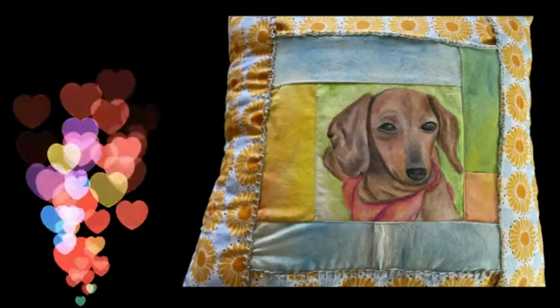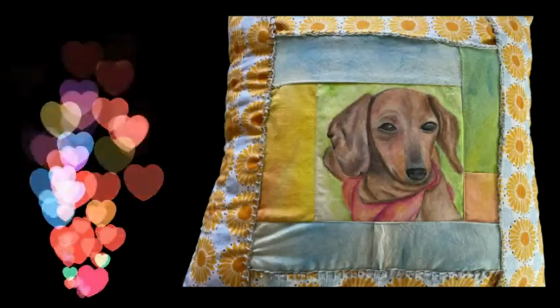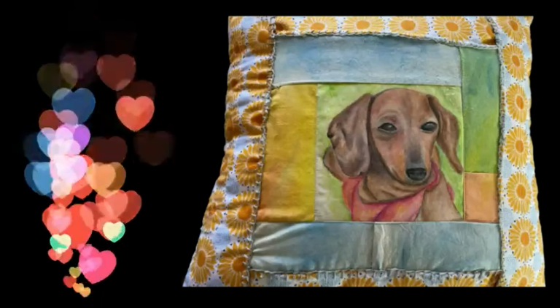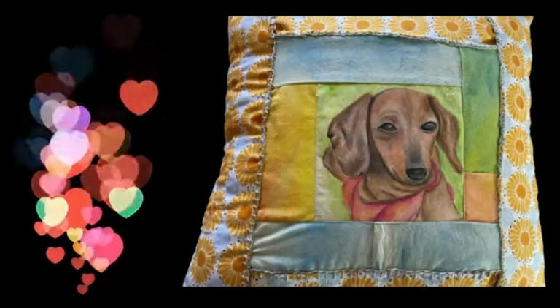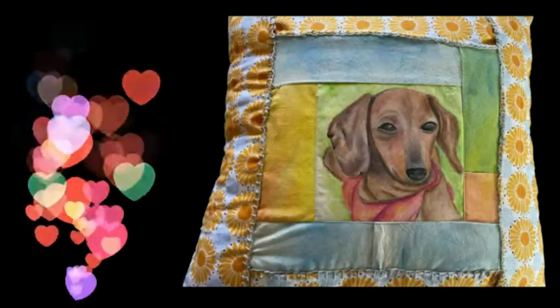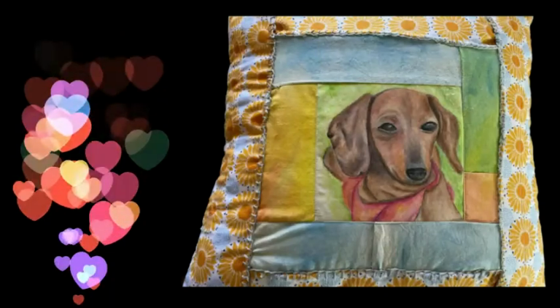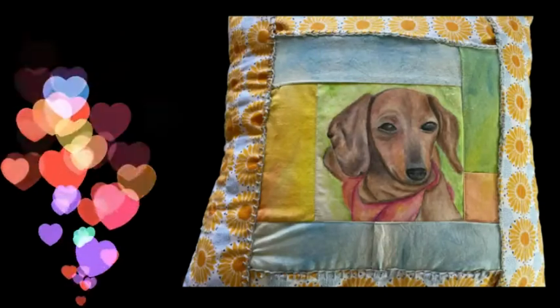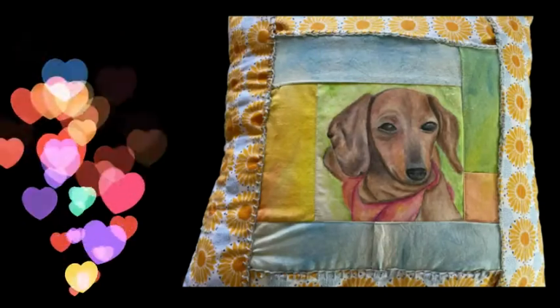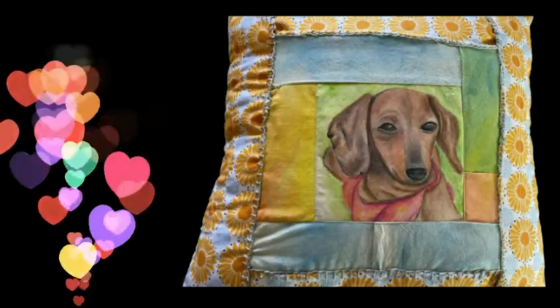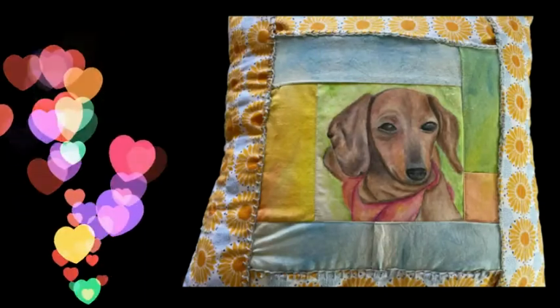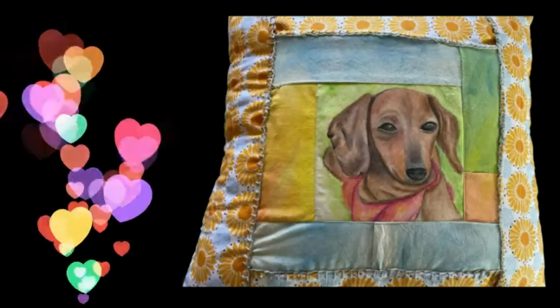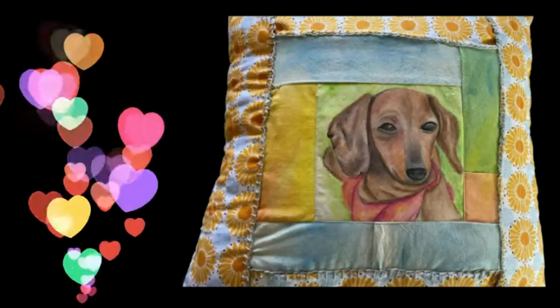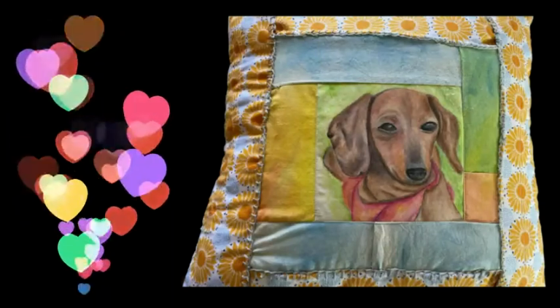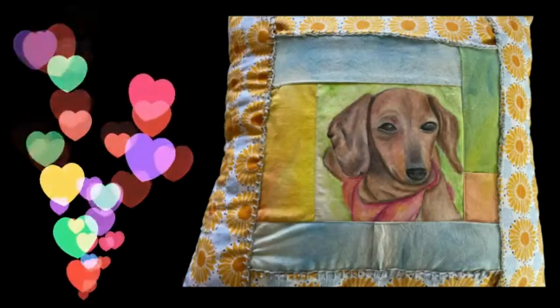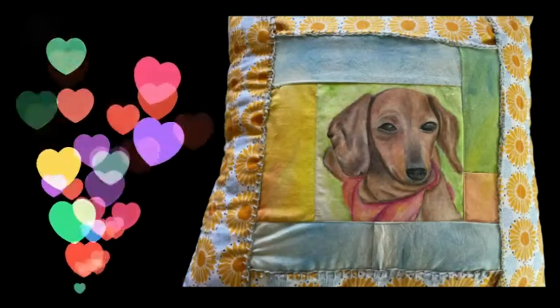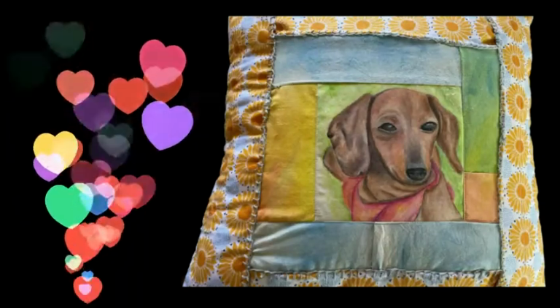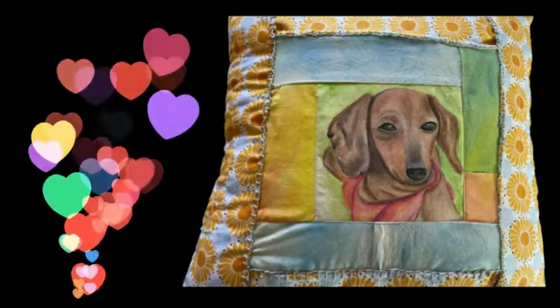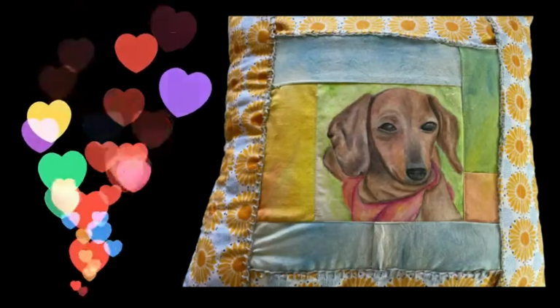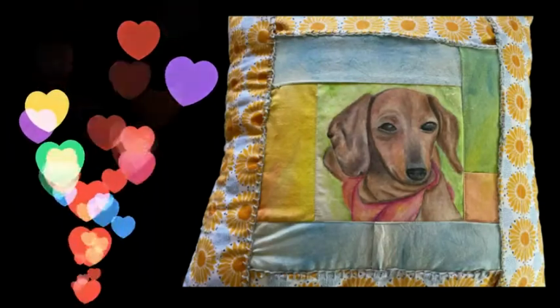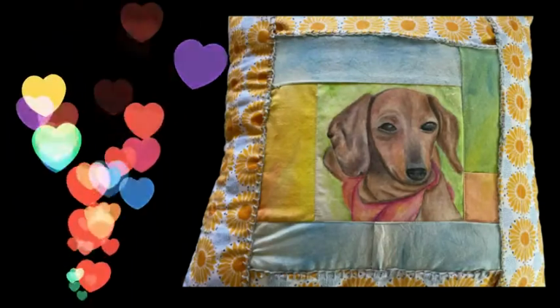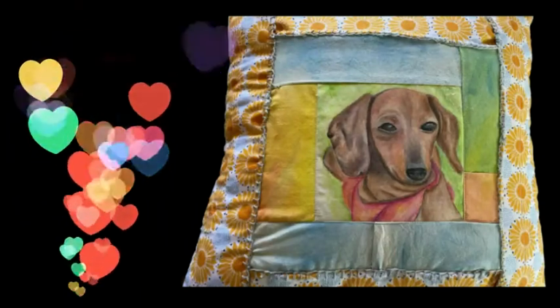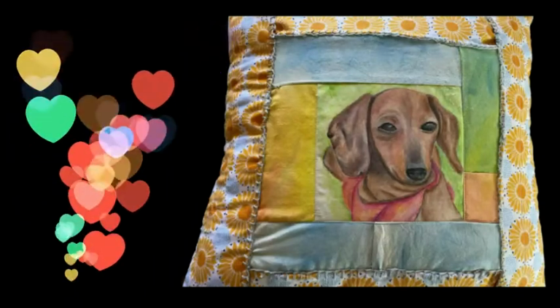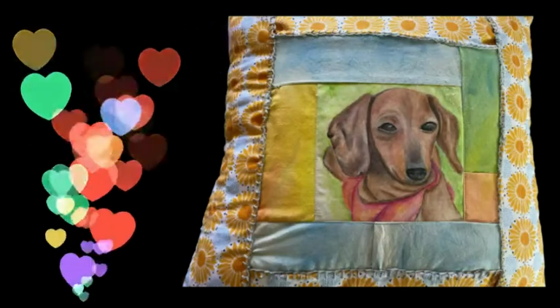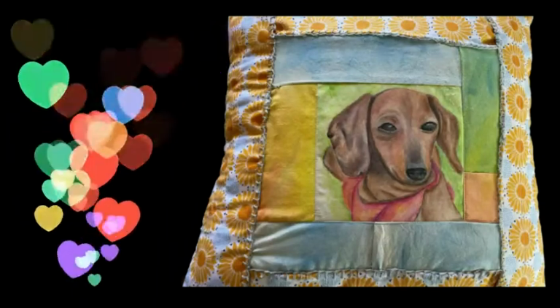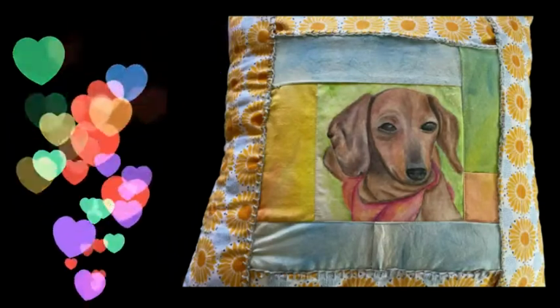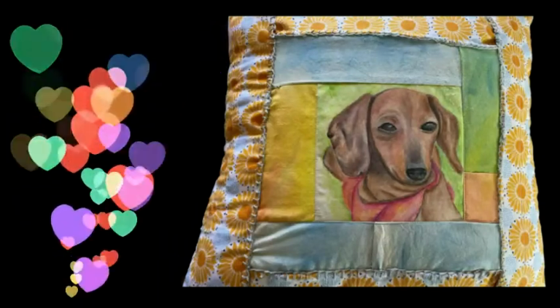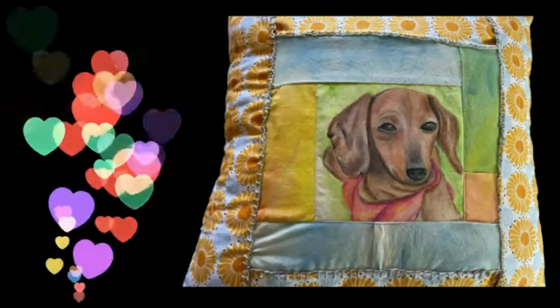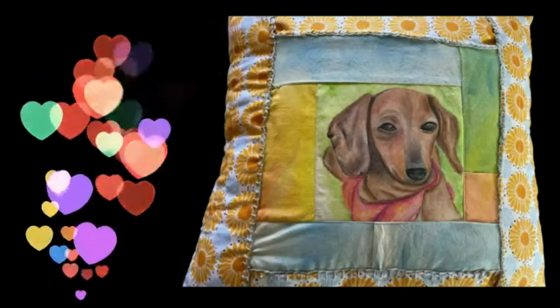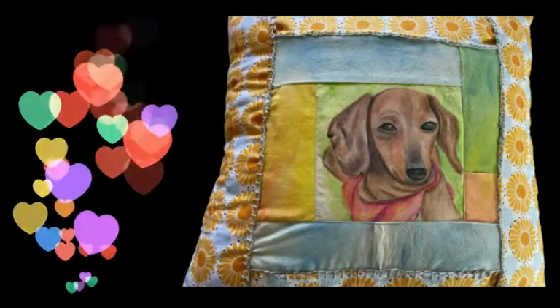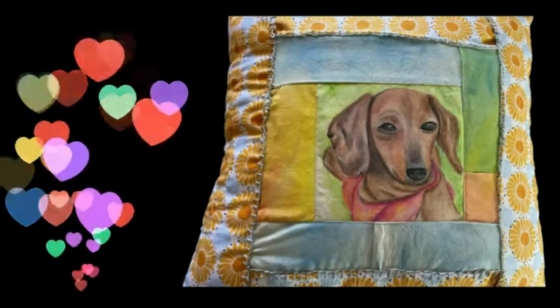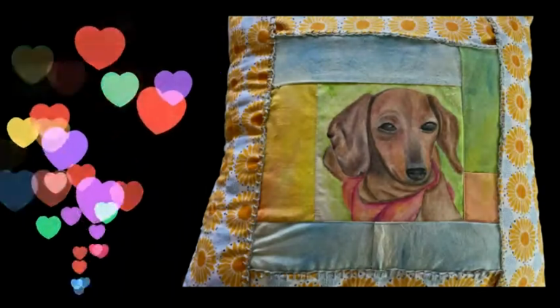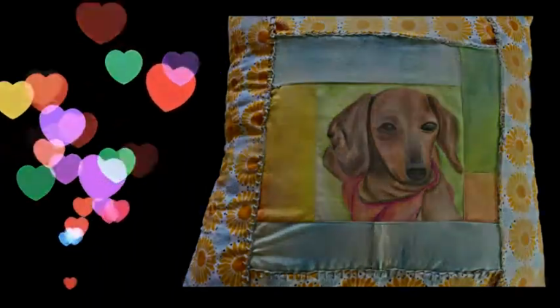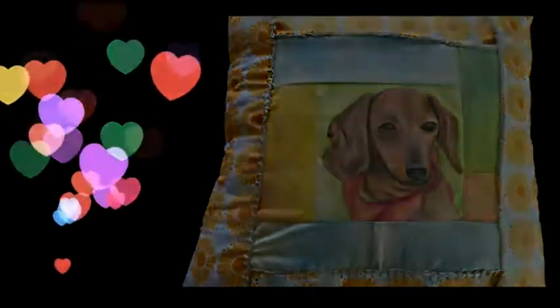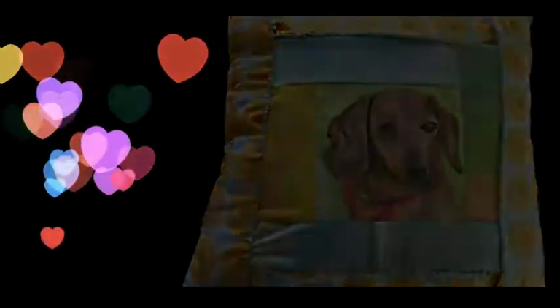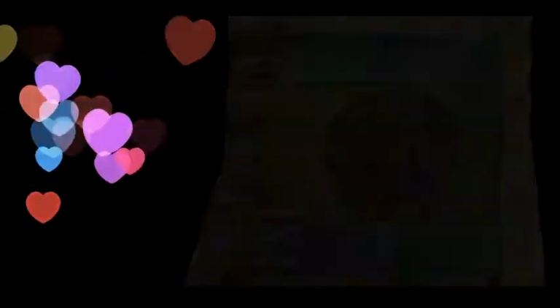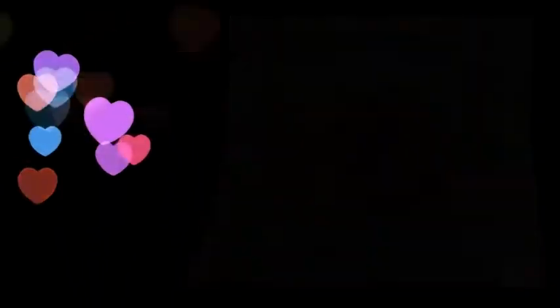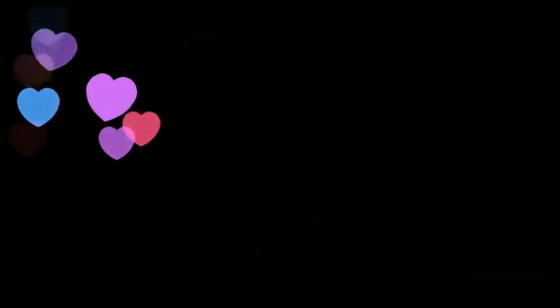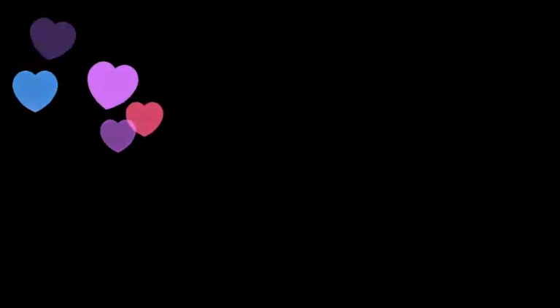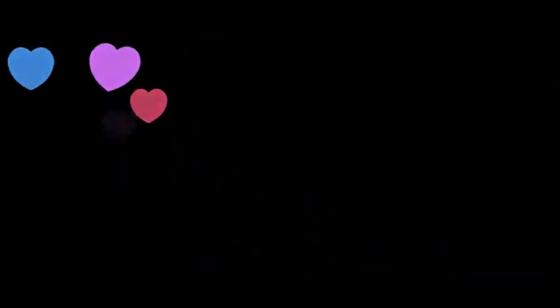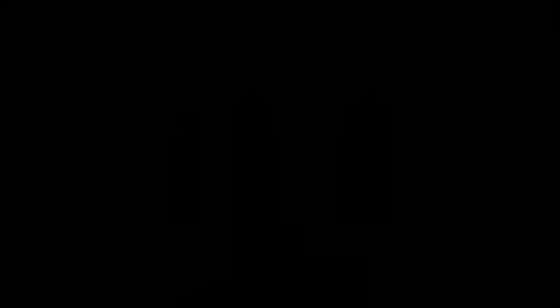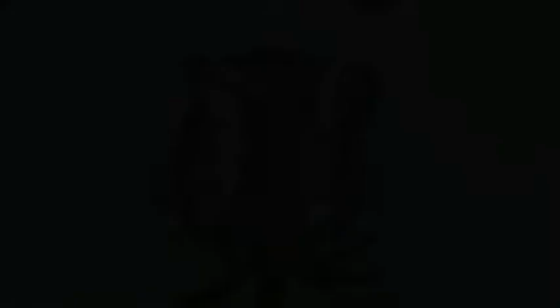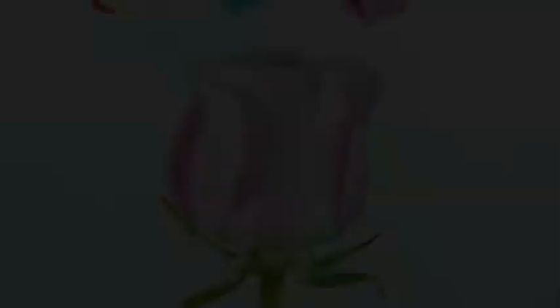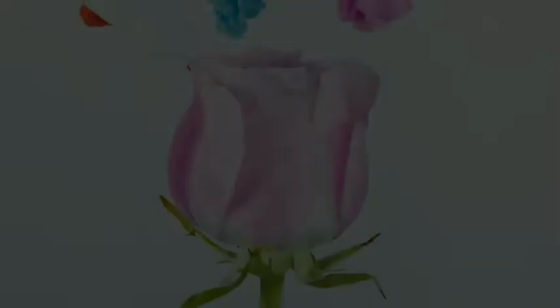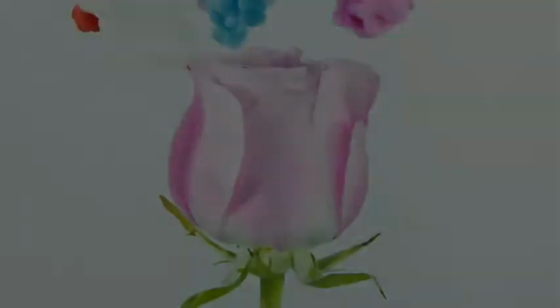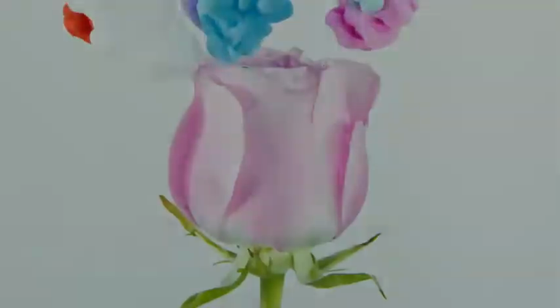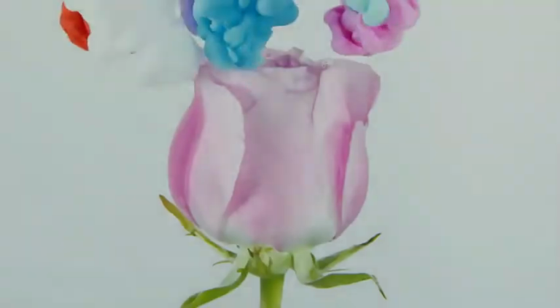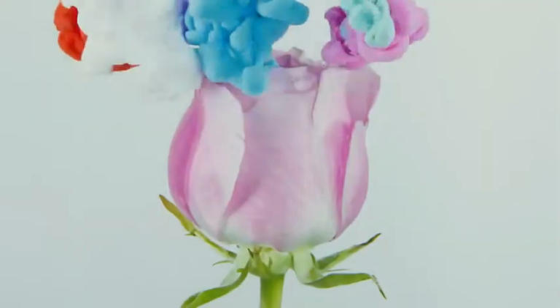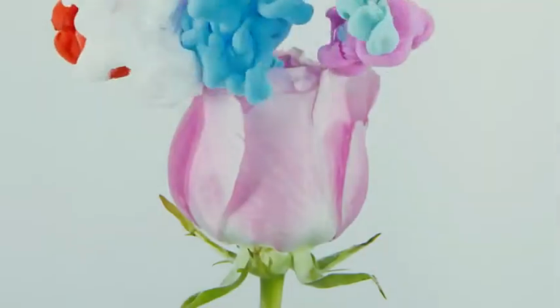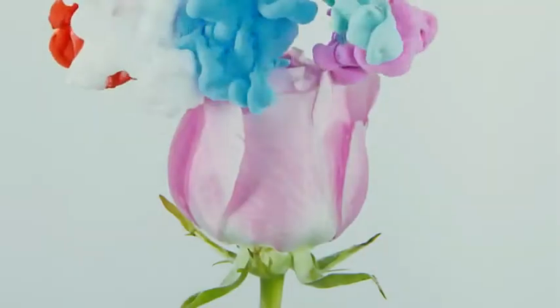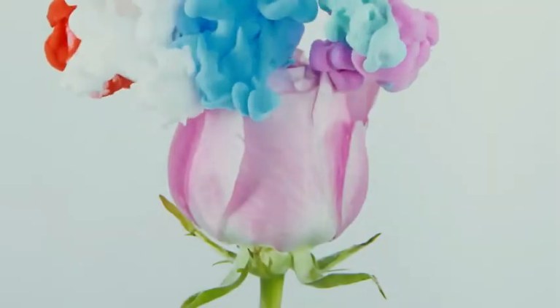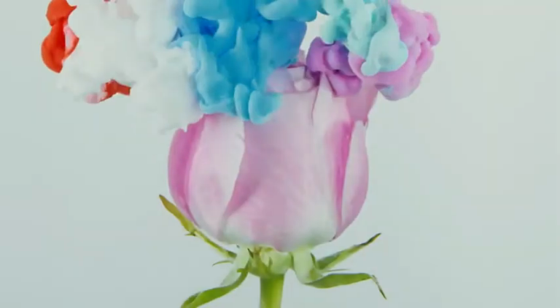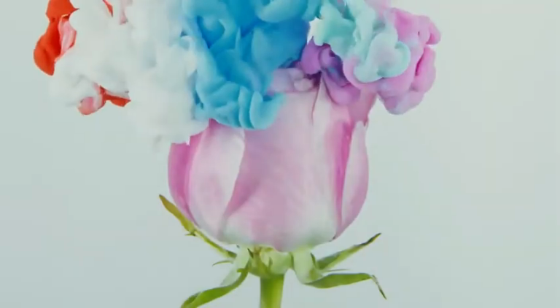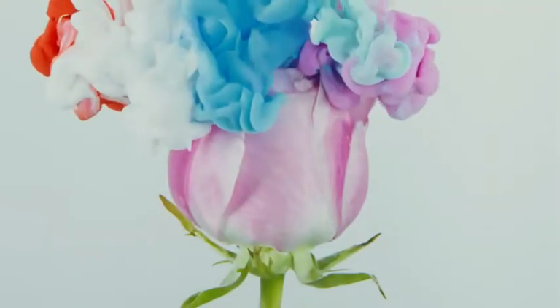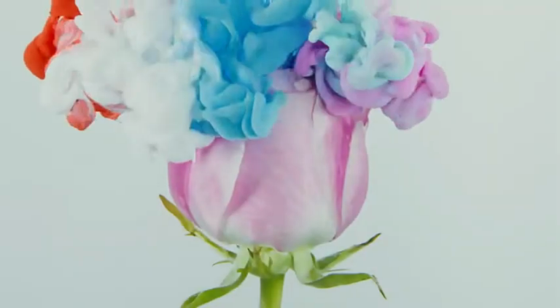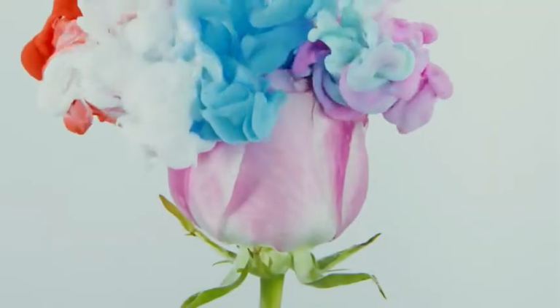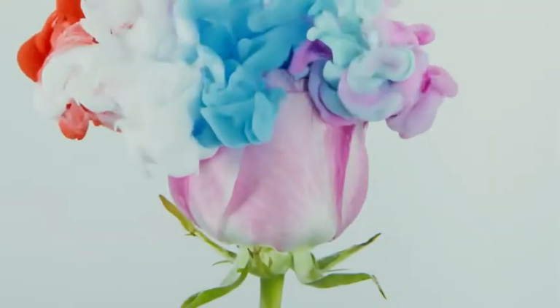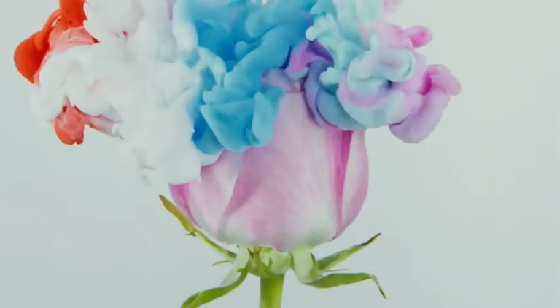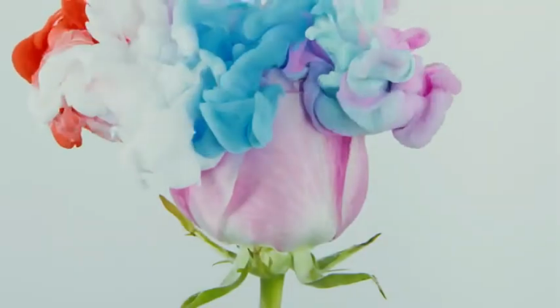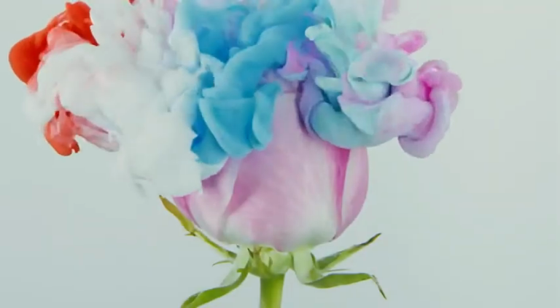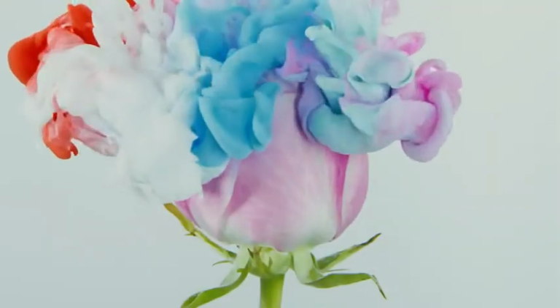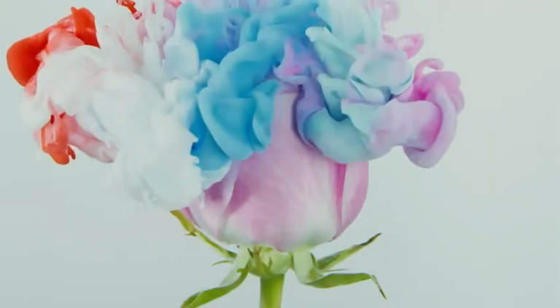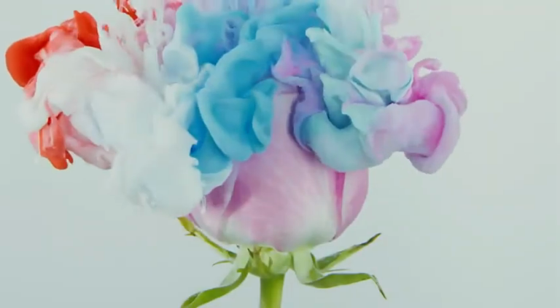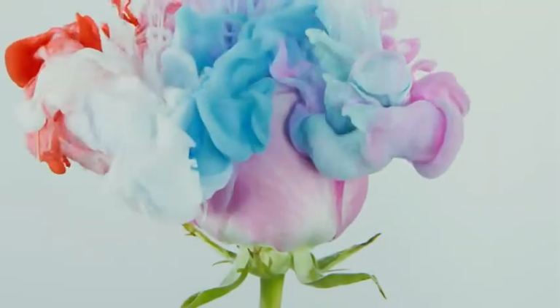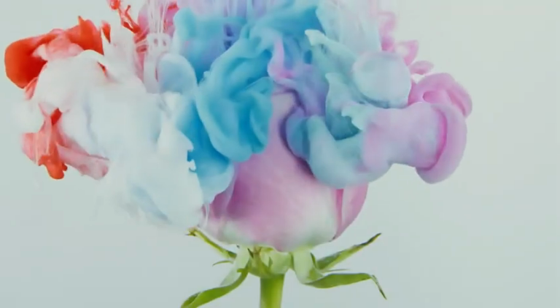So look at this adorable pillow I ended up making with that fabric. Stay tuned and find out how I did that.